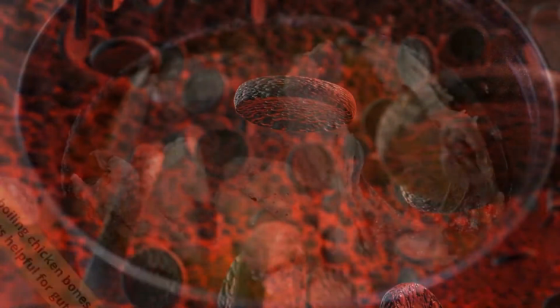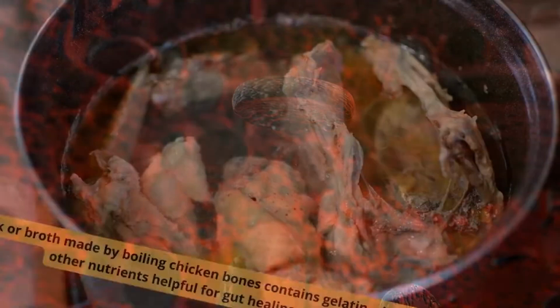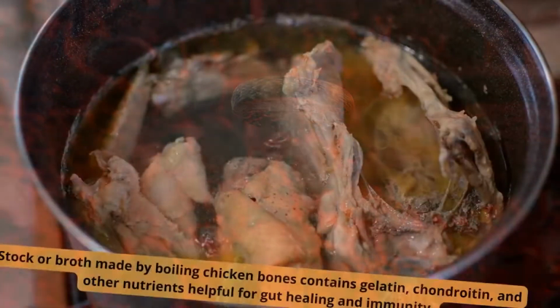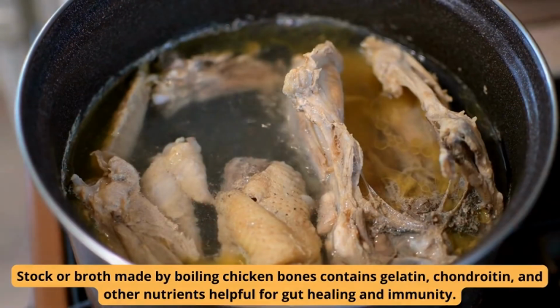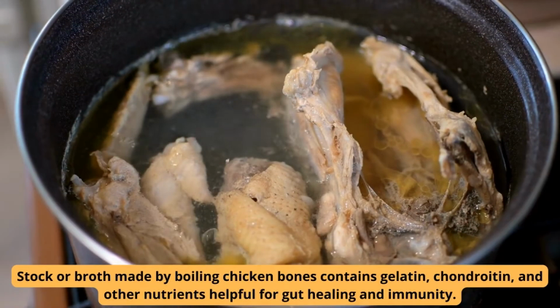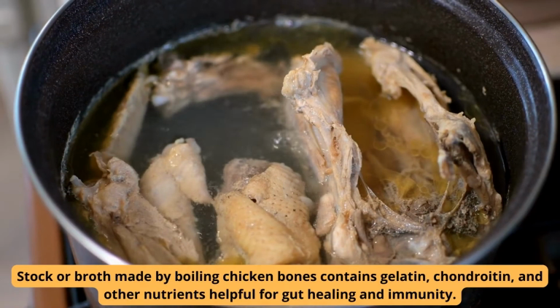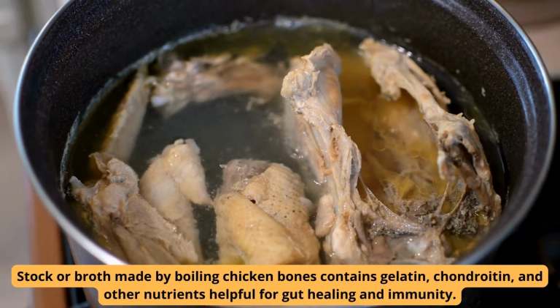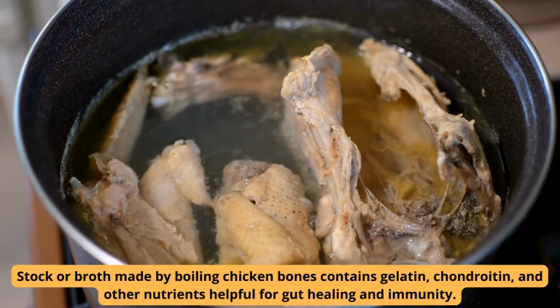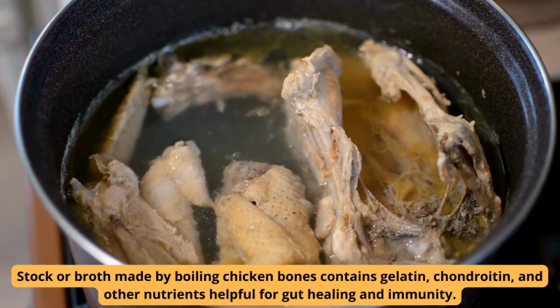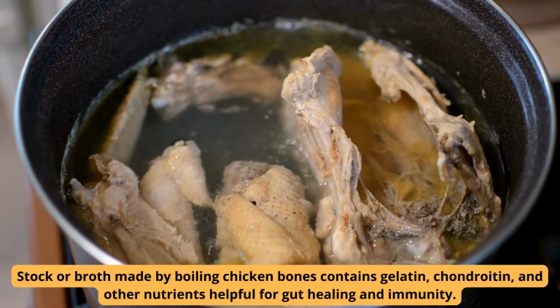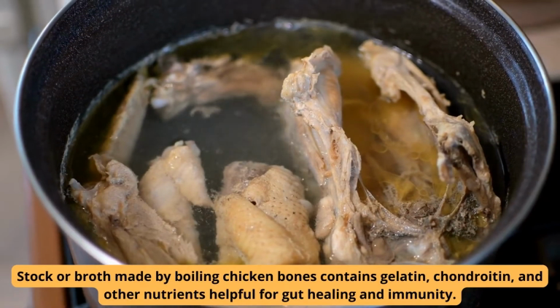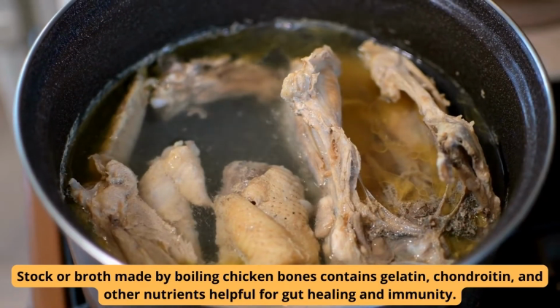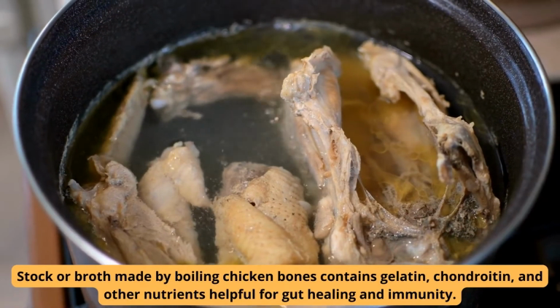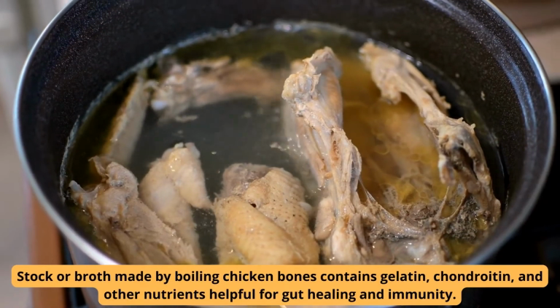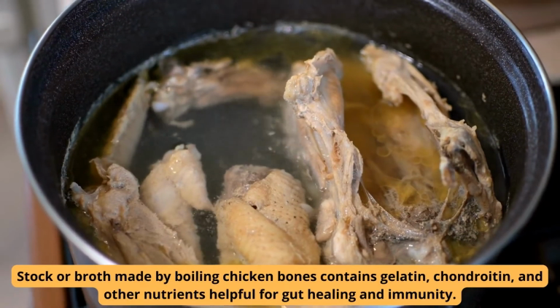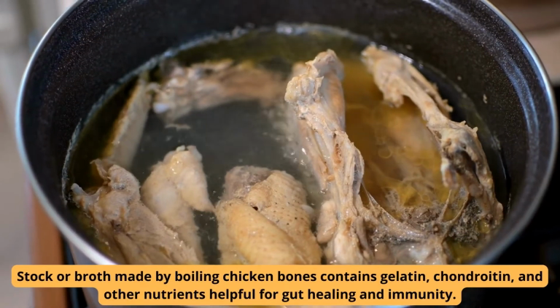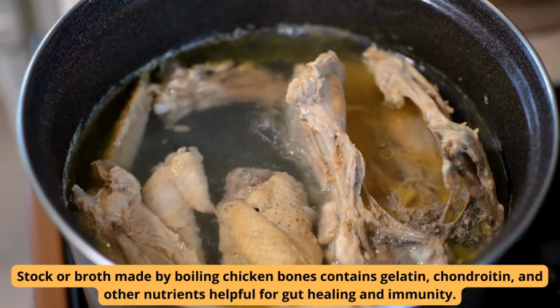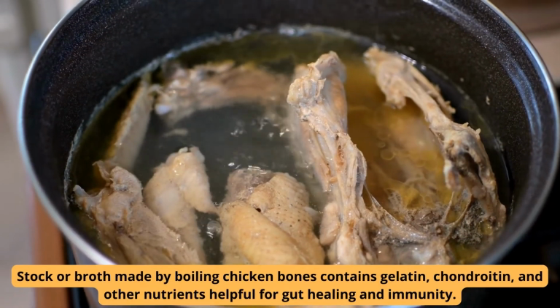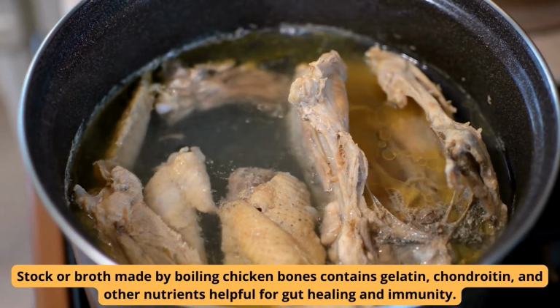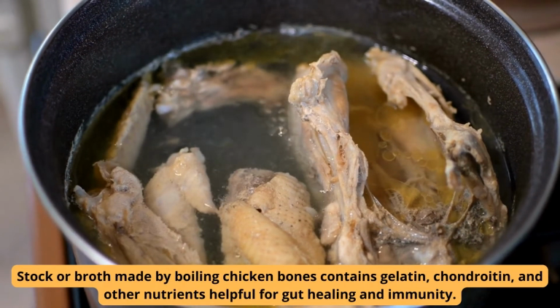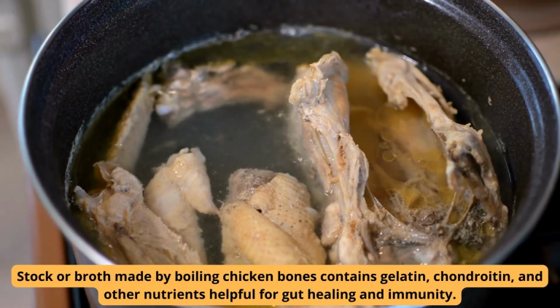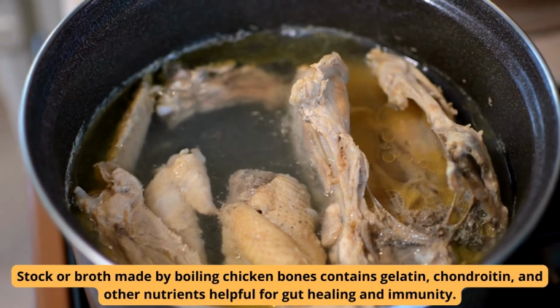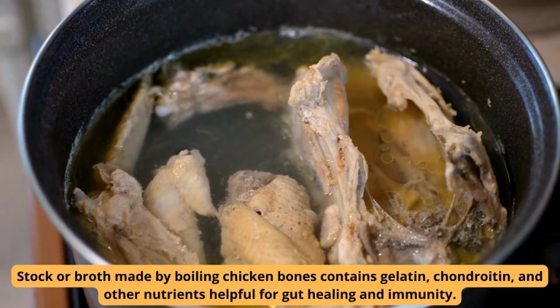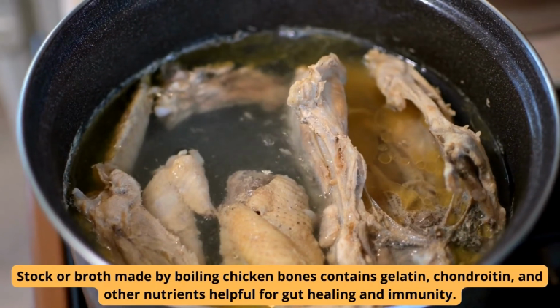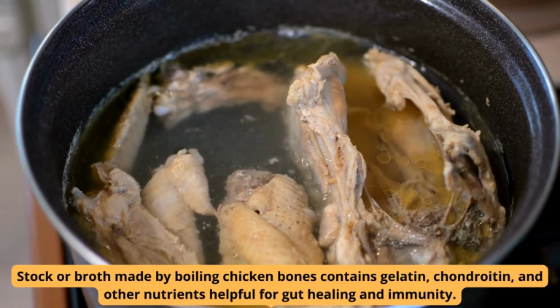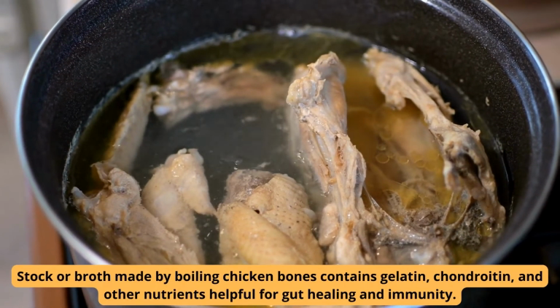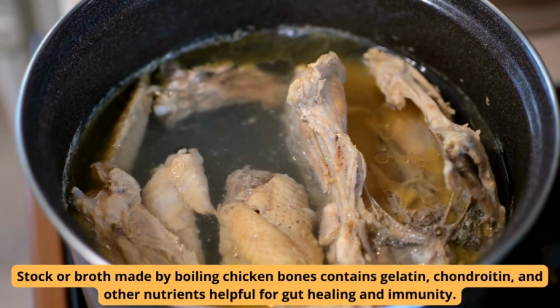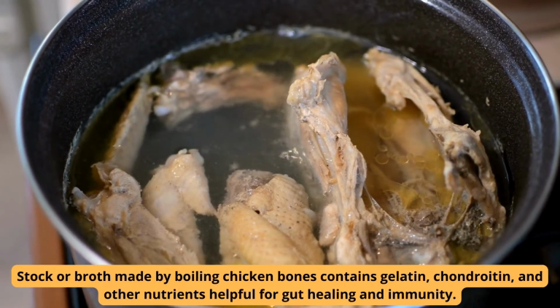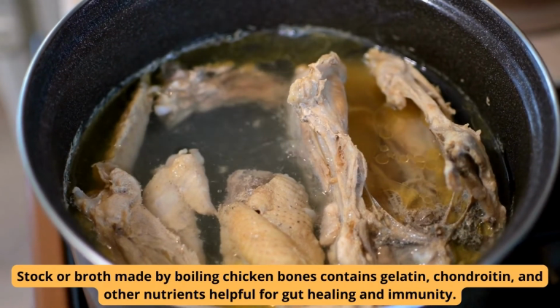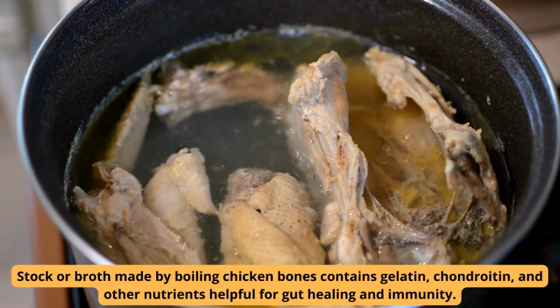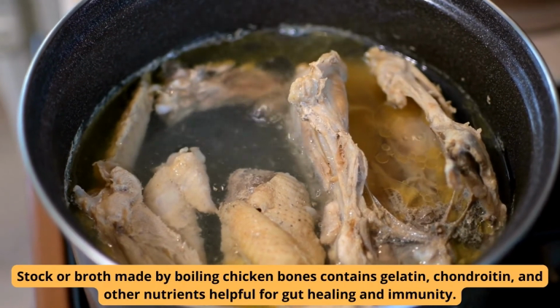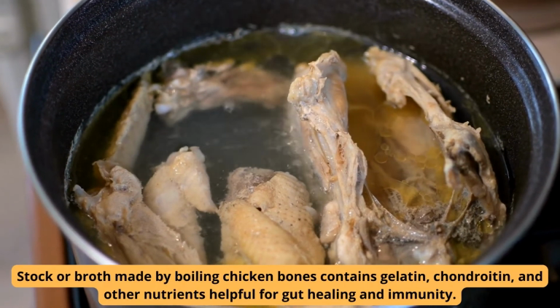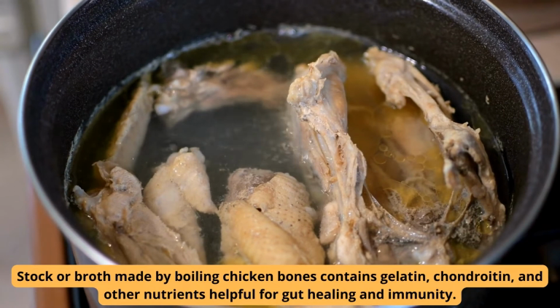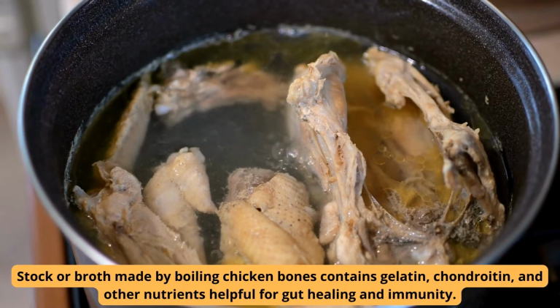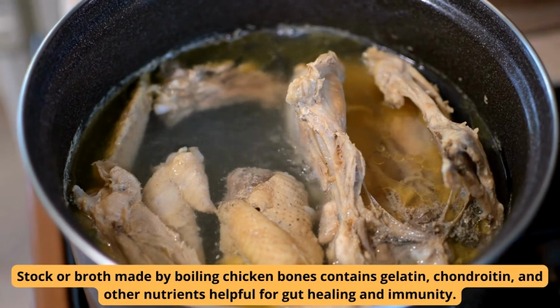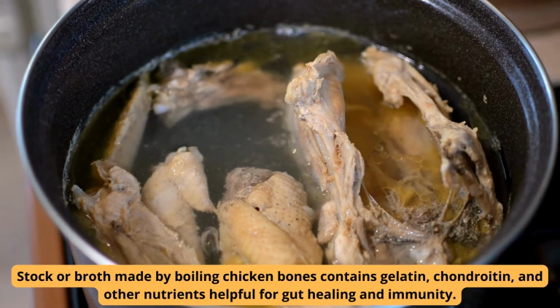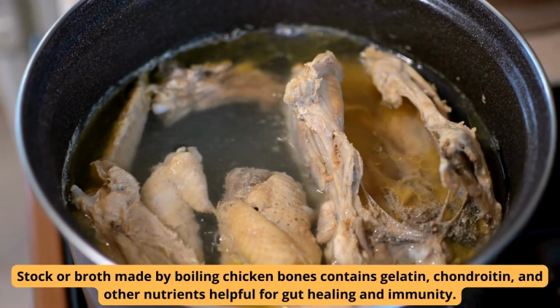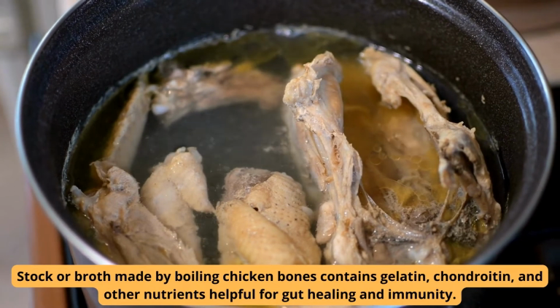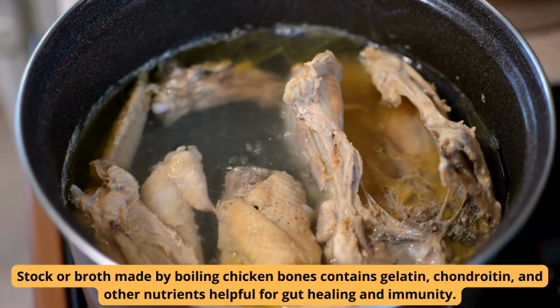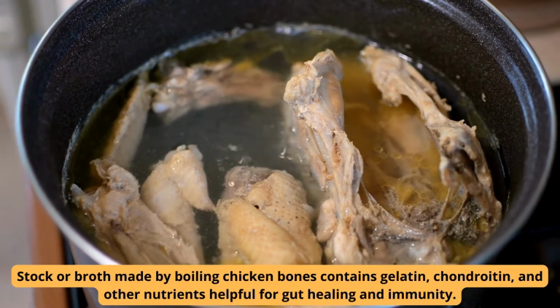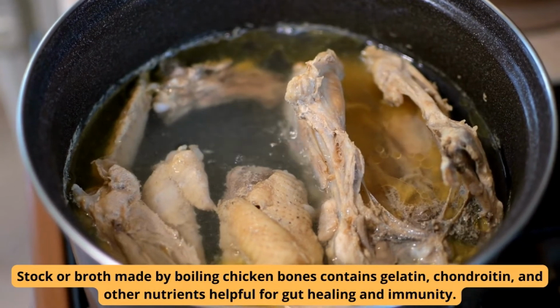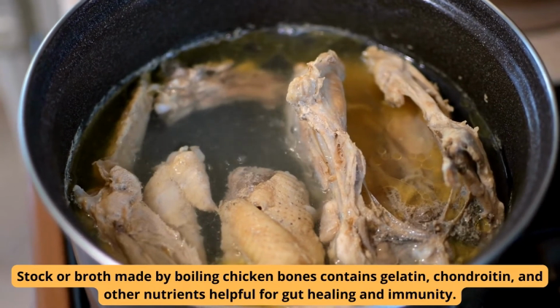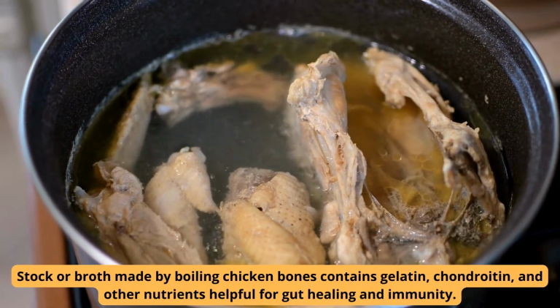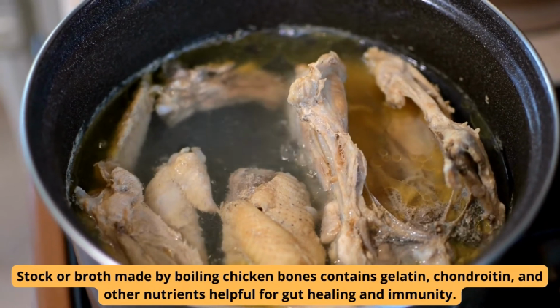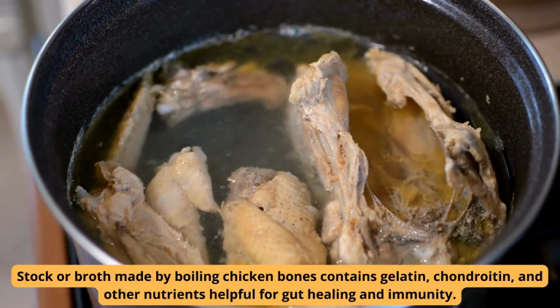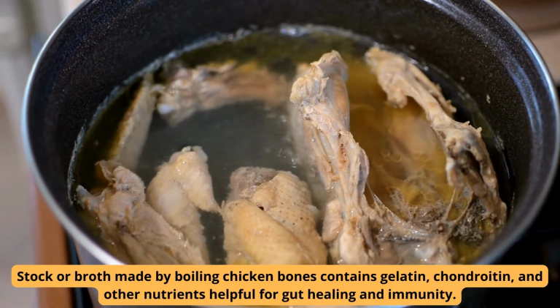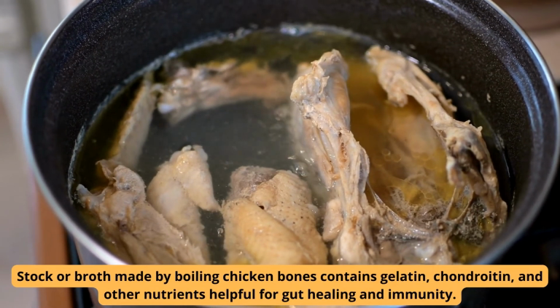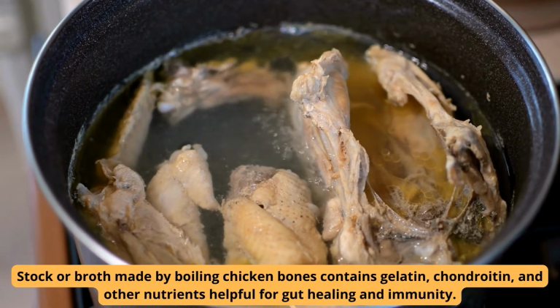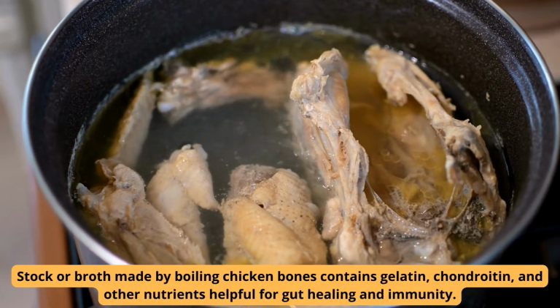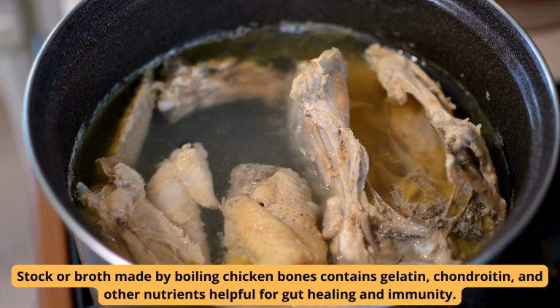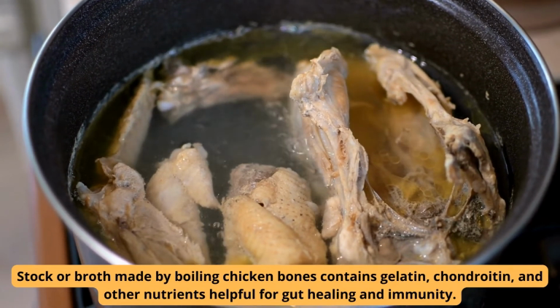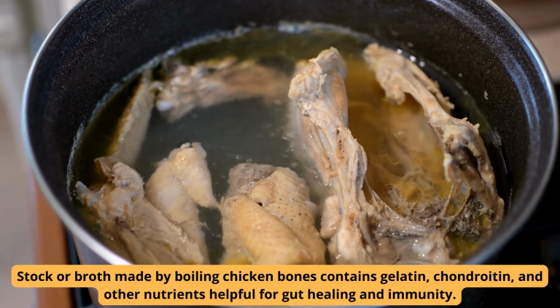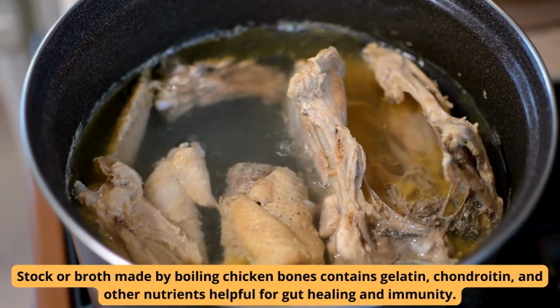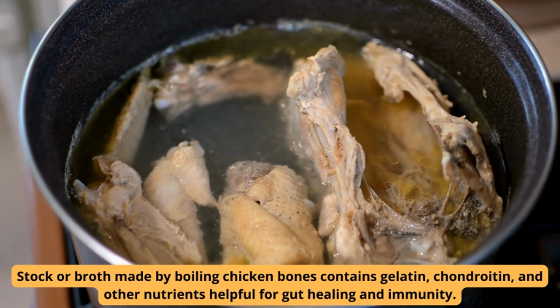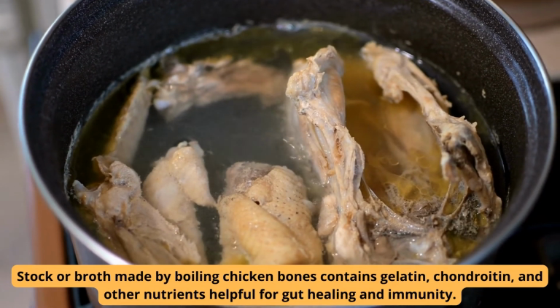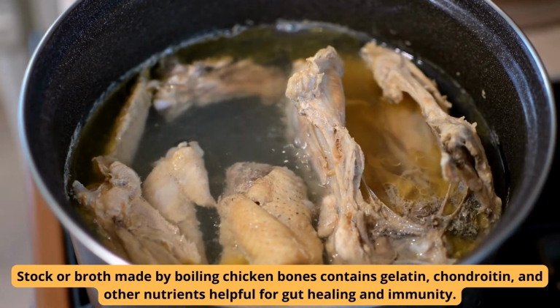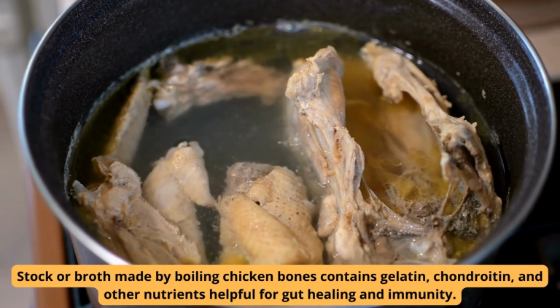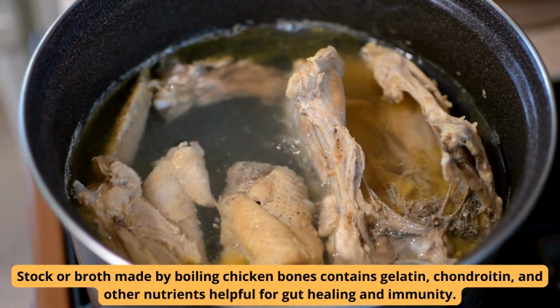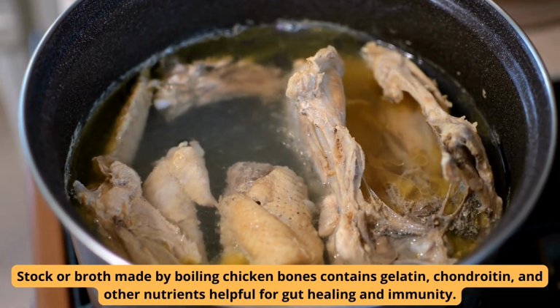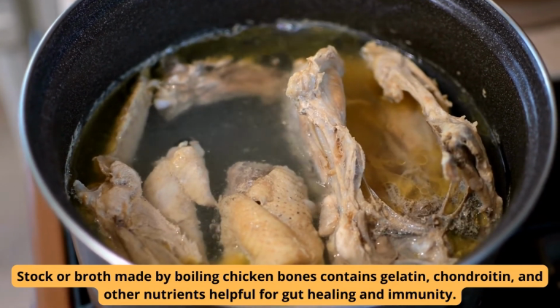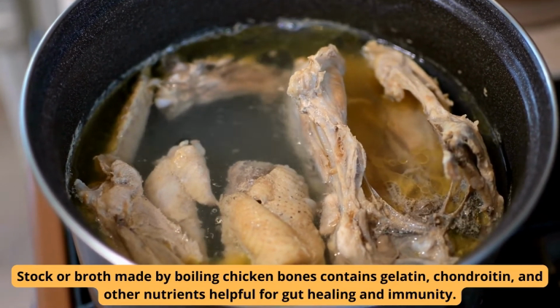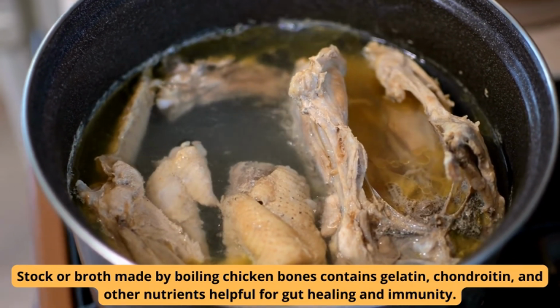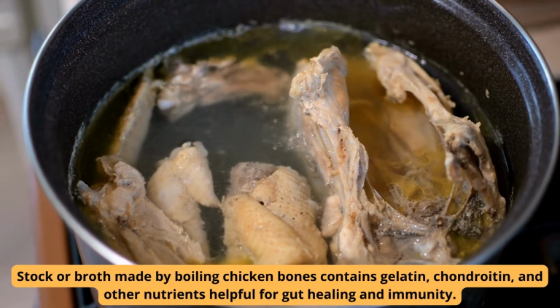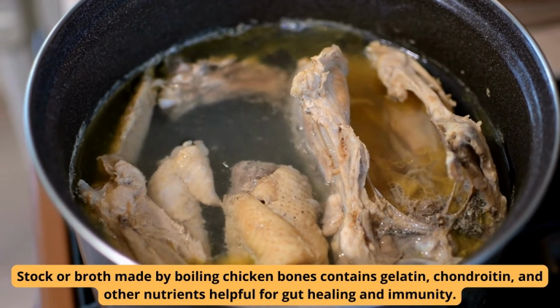Stock or broth made by boiling chicken bones contains gelatin, chondroitin, and other nutrients helpful for gut healing and immunity.